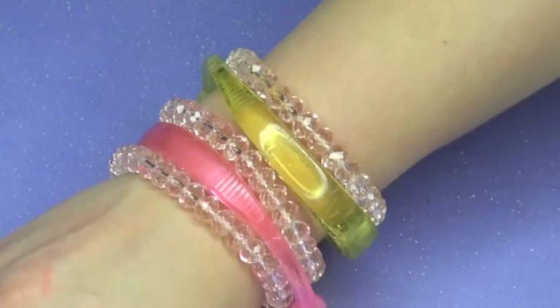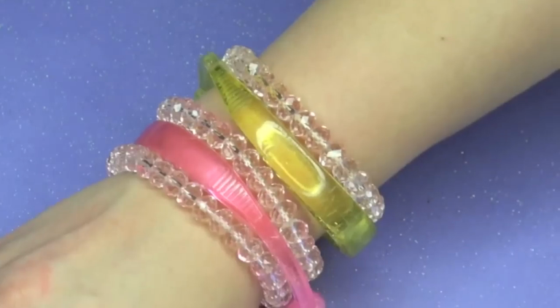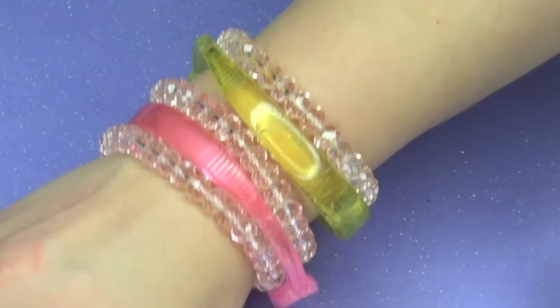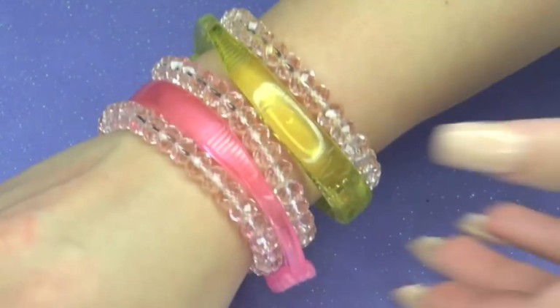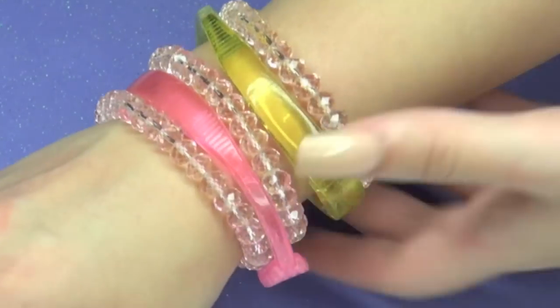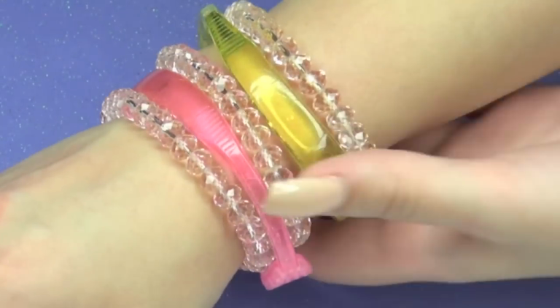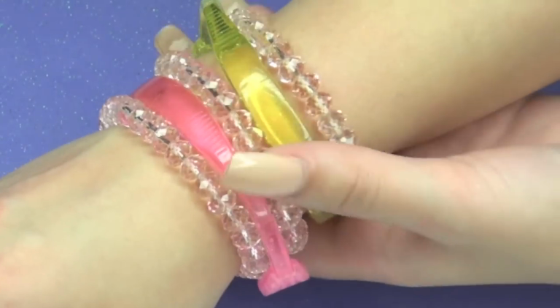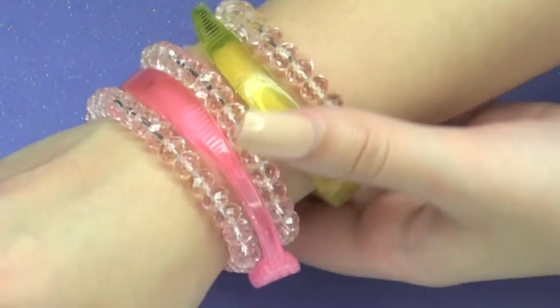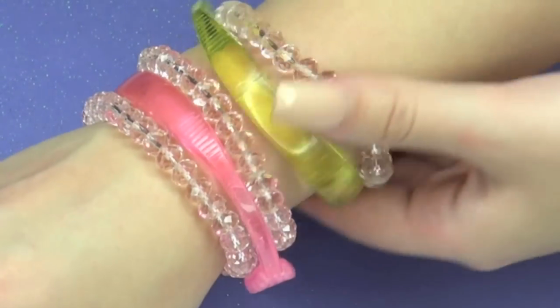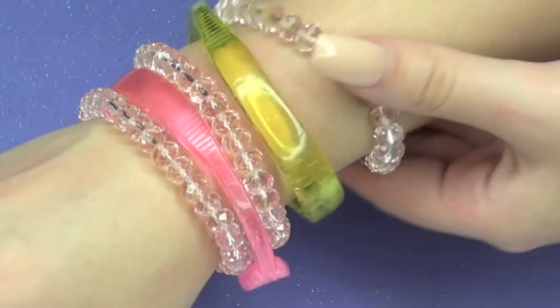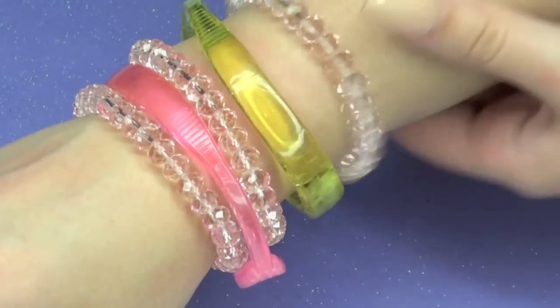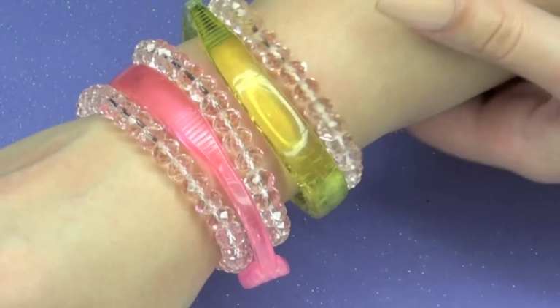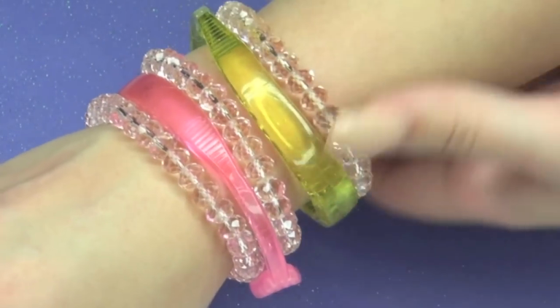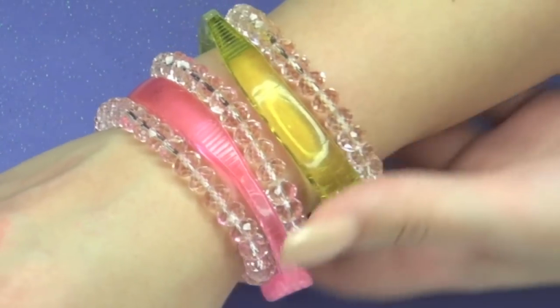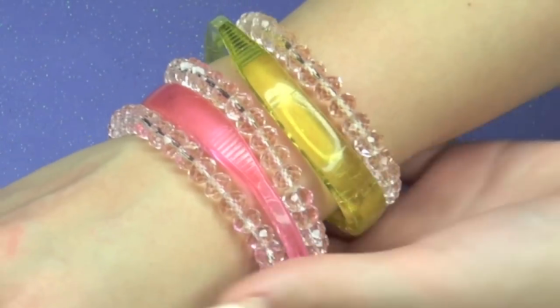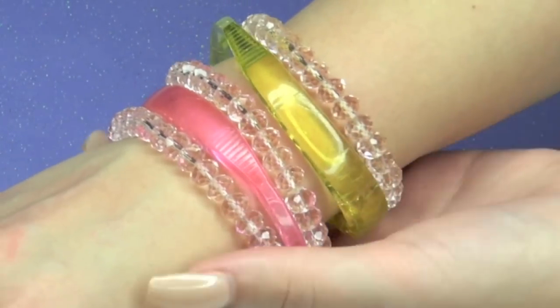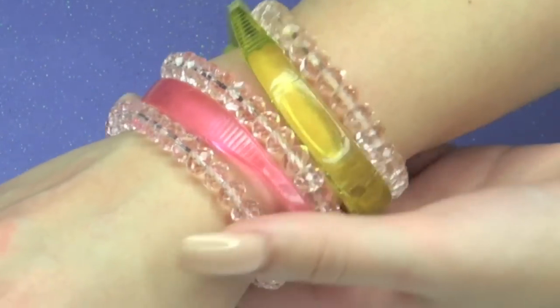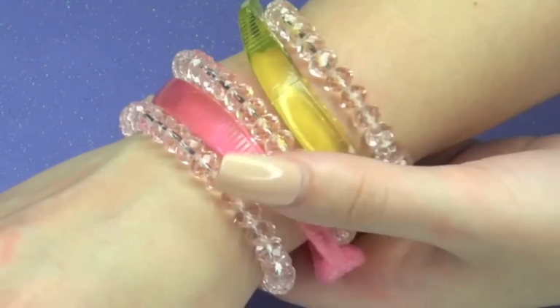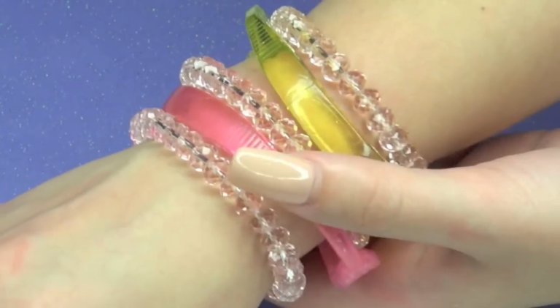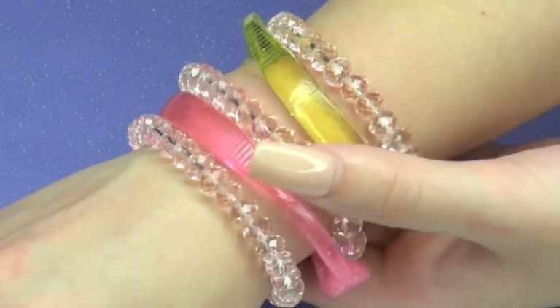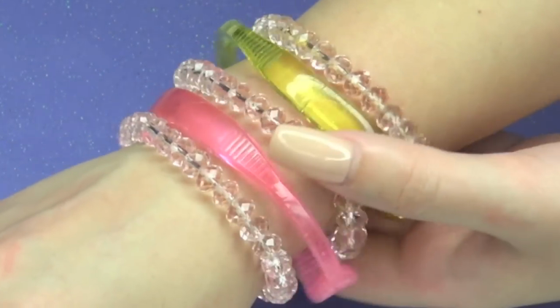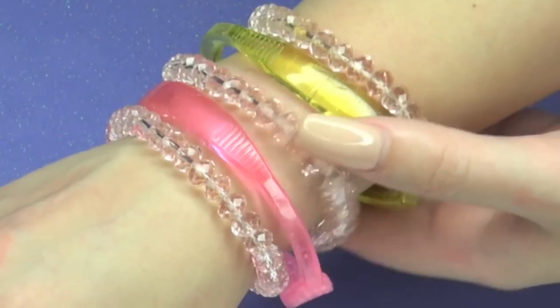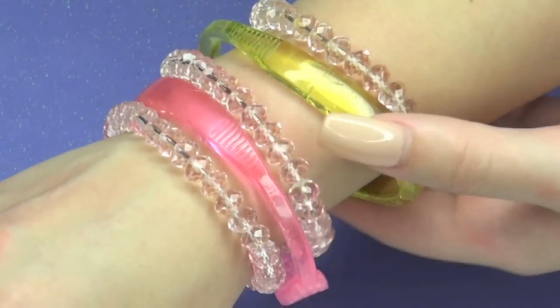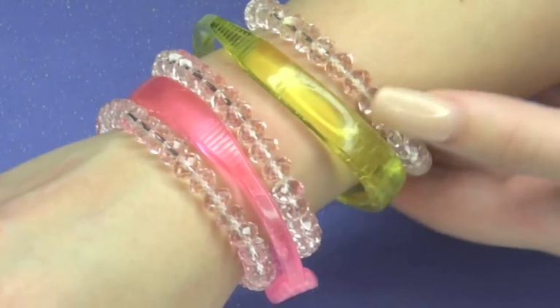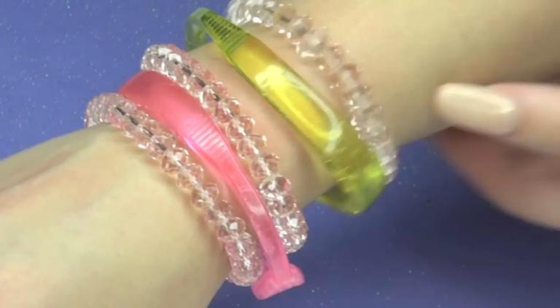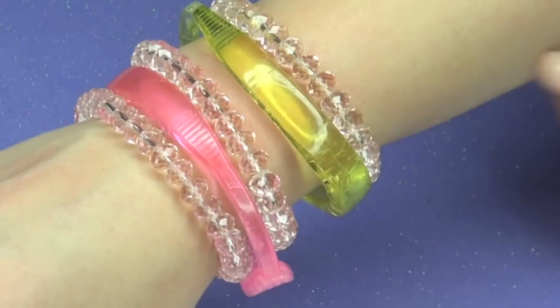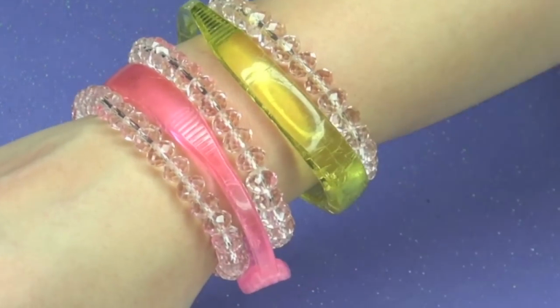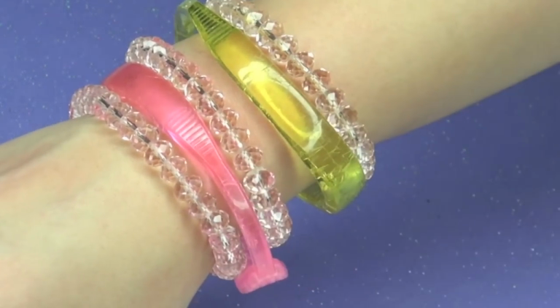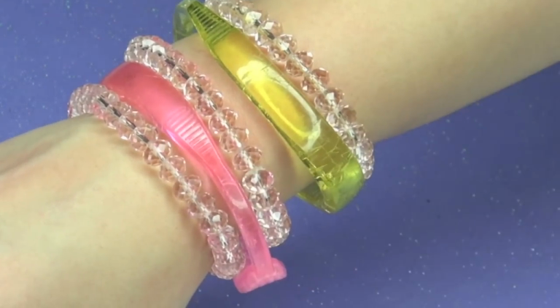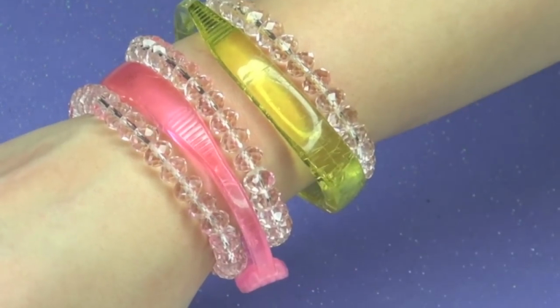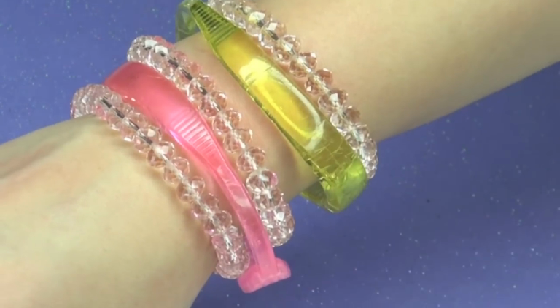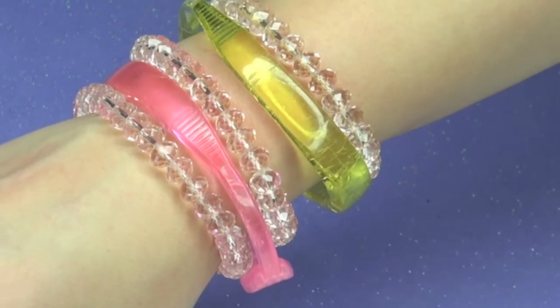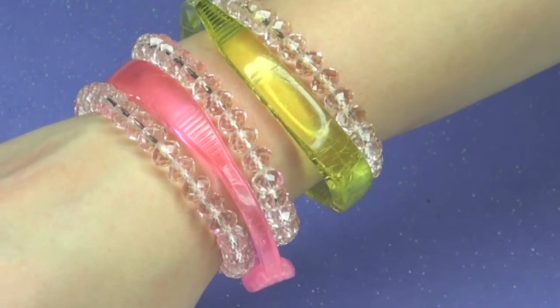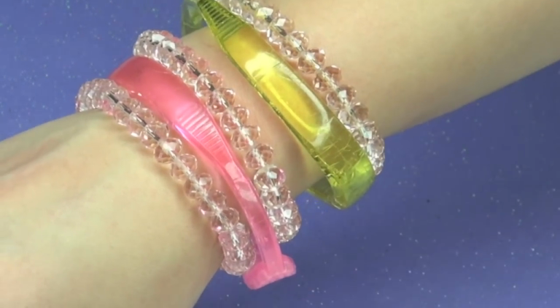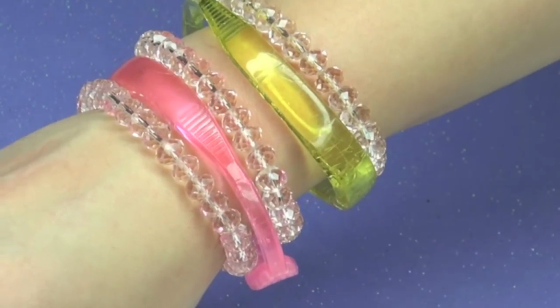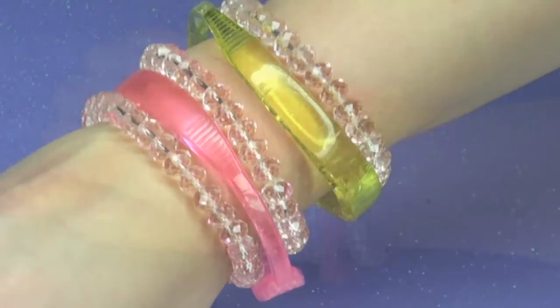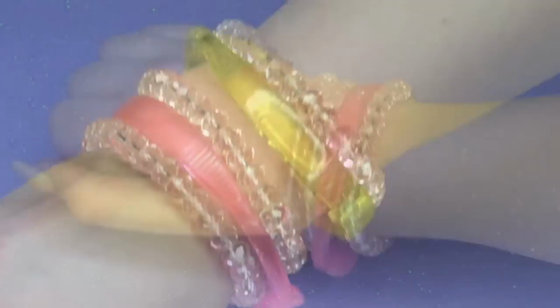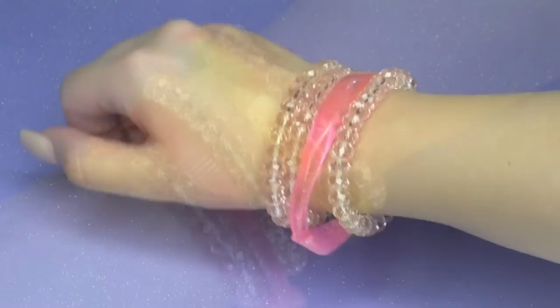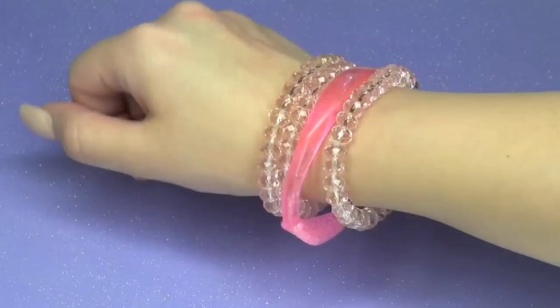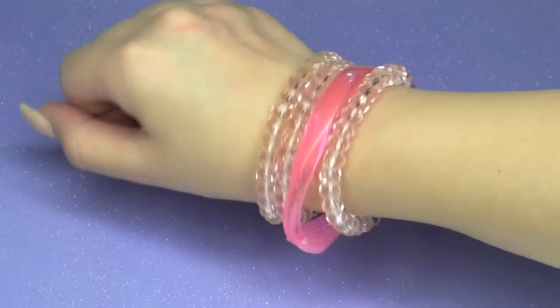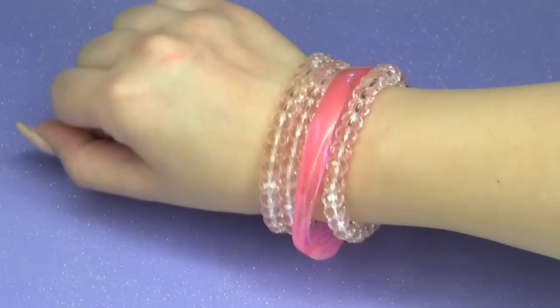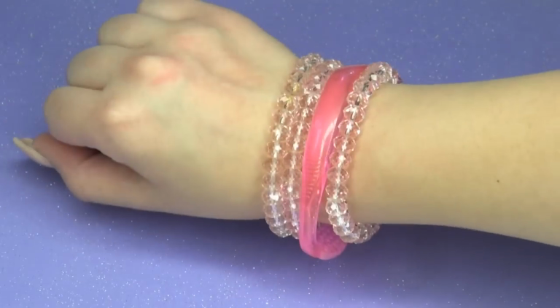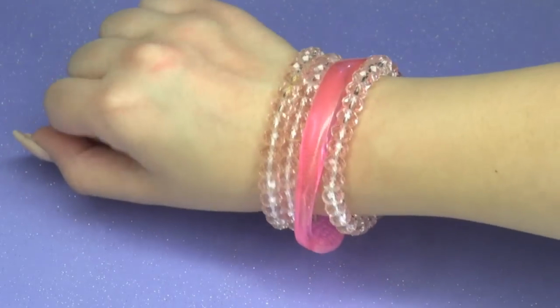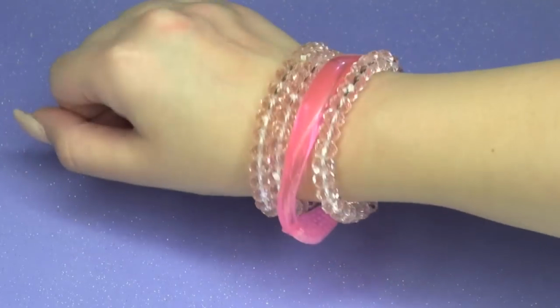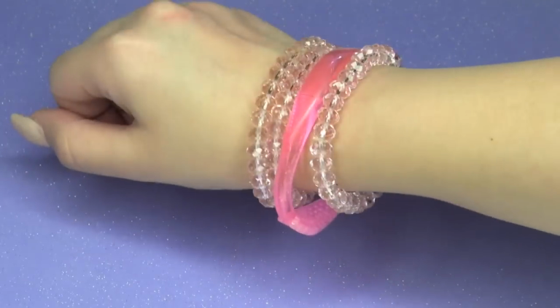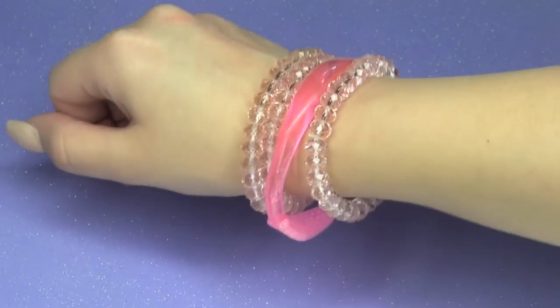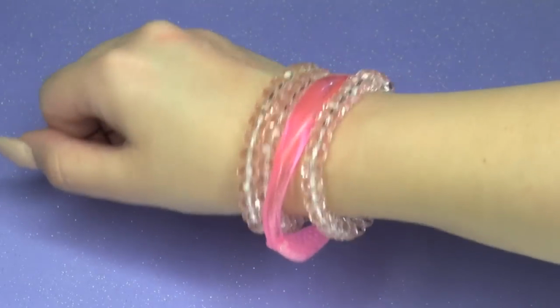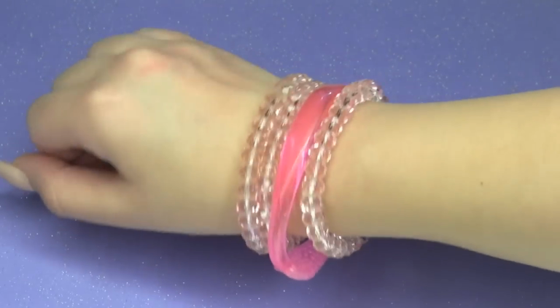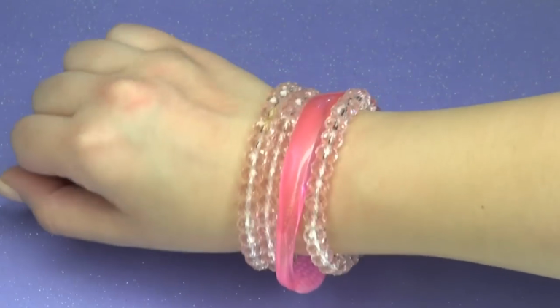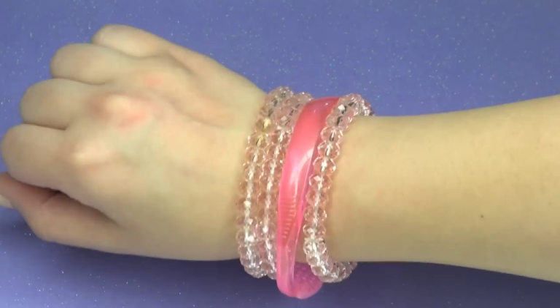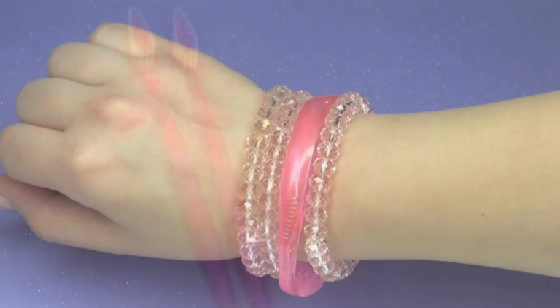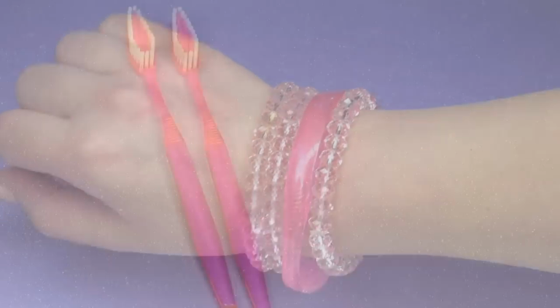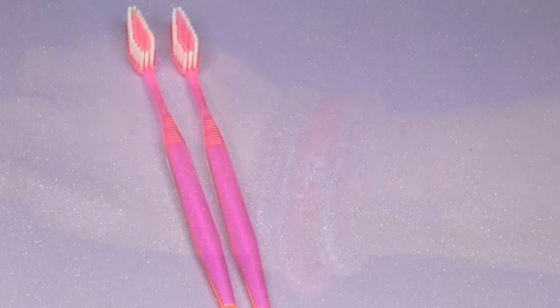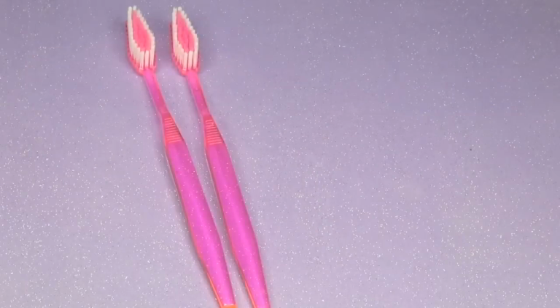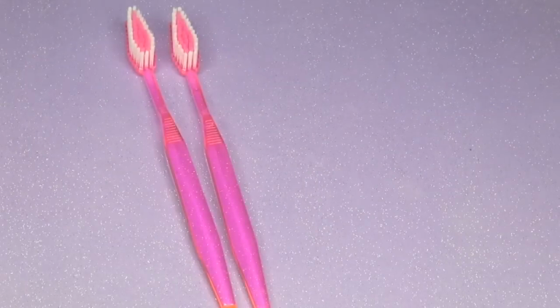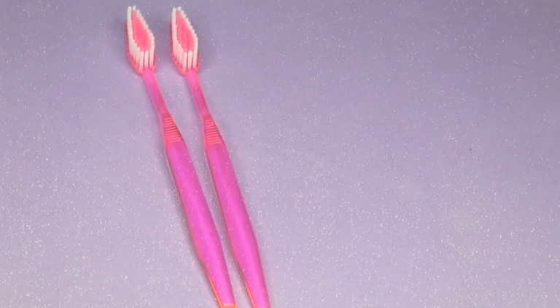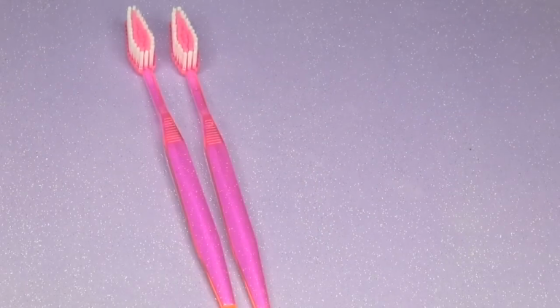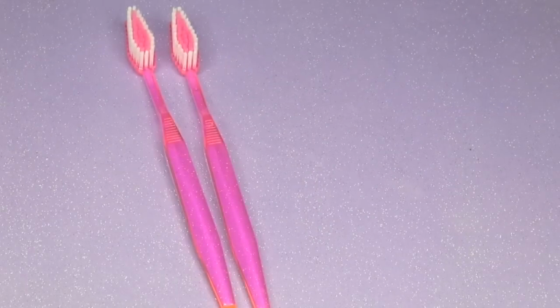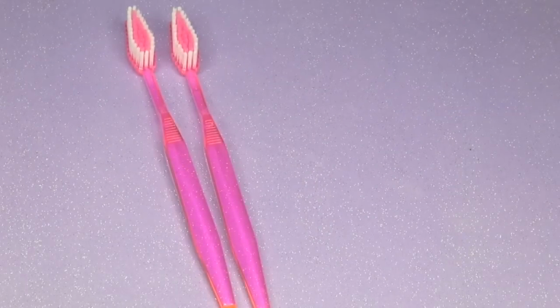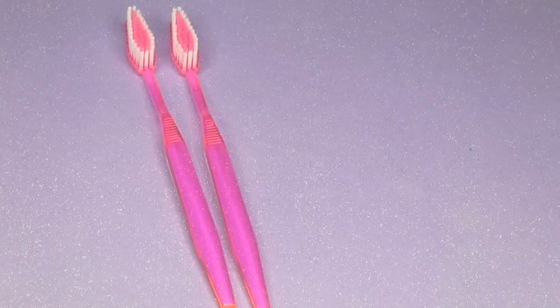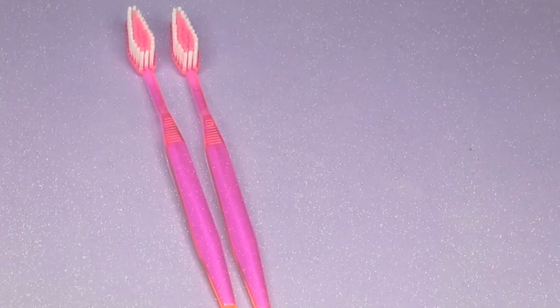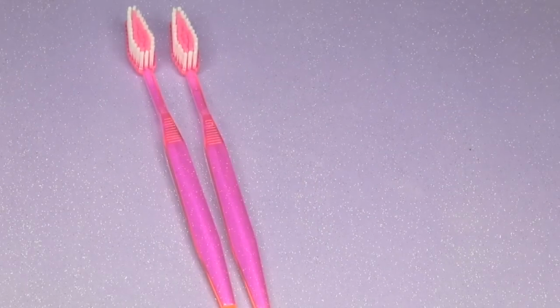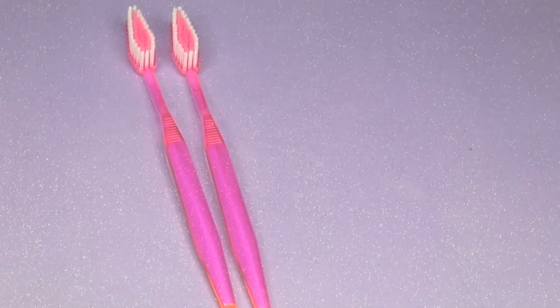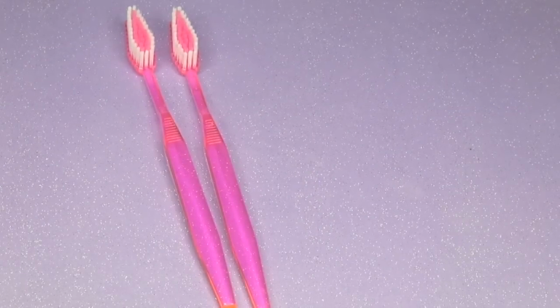Hi everybody, welcome back to my channel. Today I have a really fun video for you. I'm going to show you how to make a bracelet using a toothbrush.